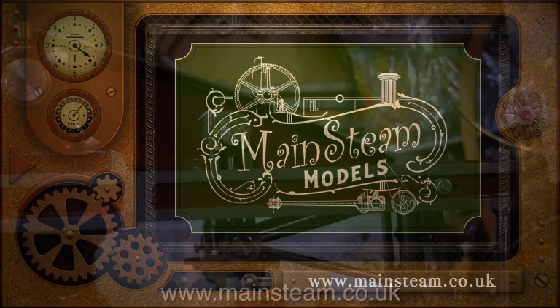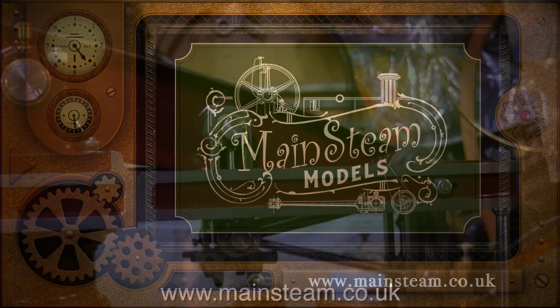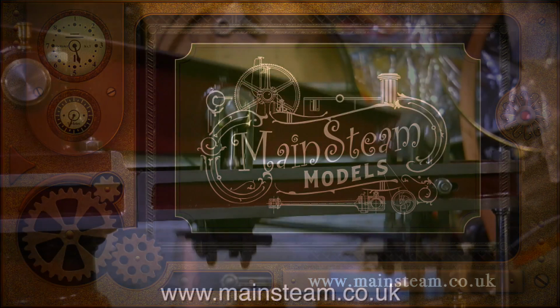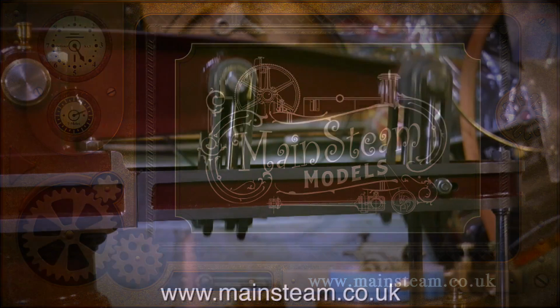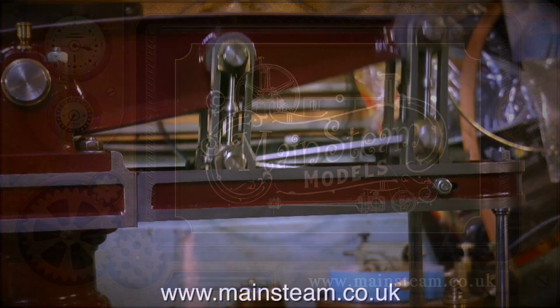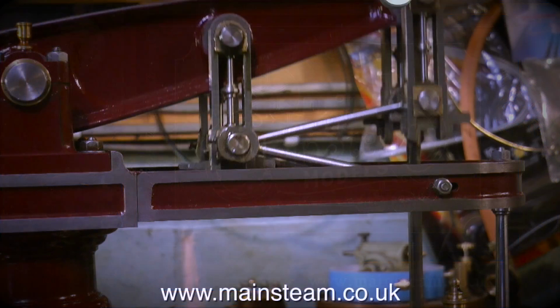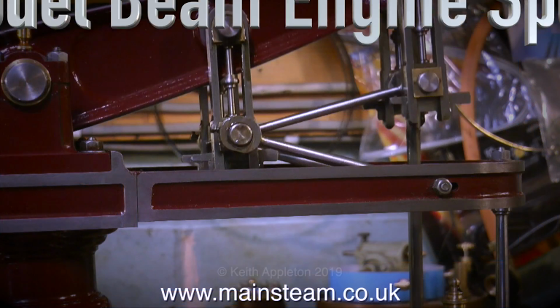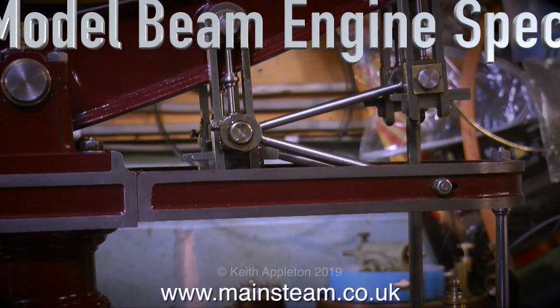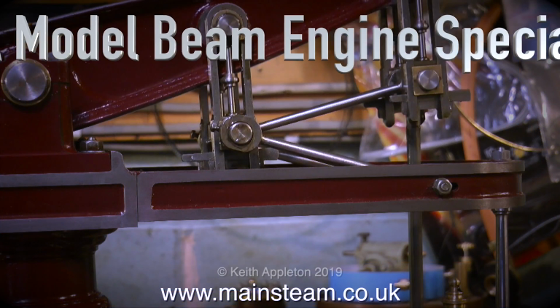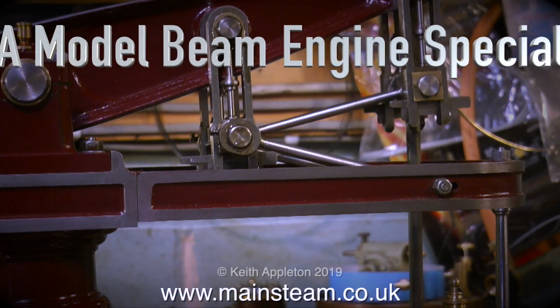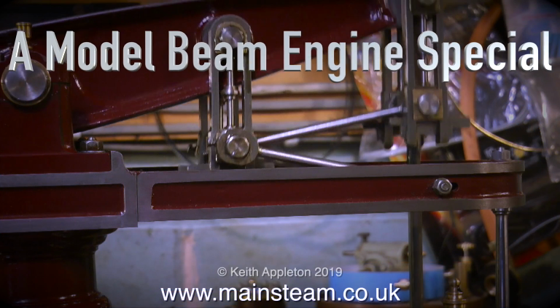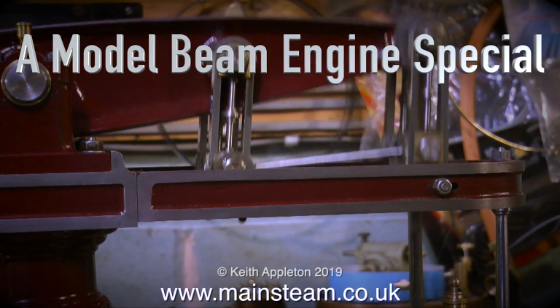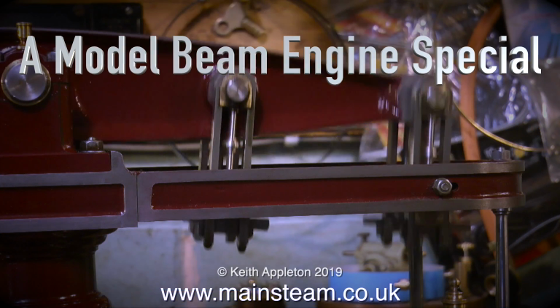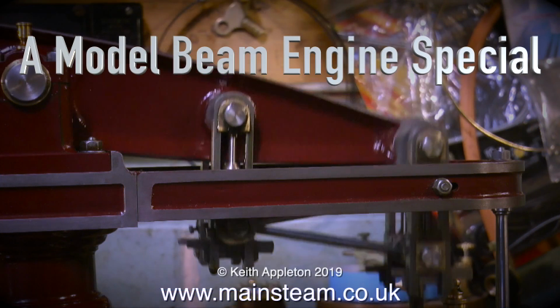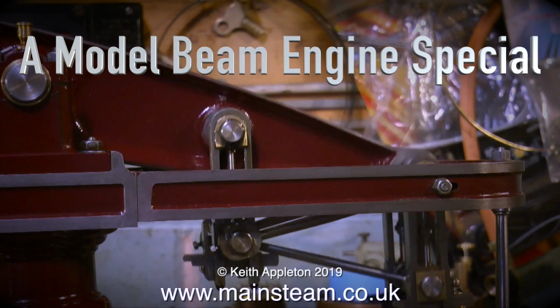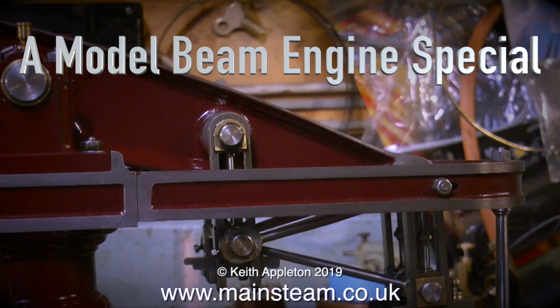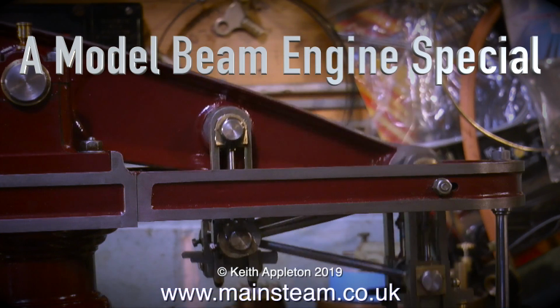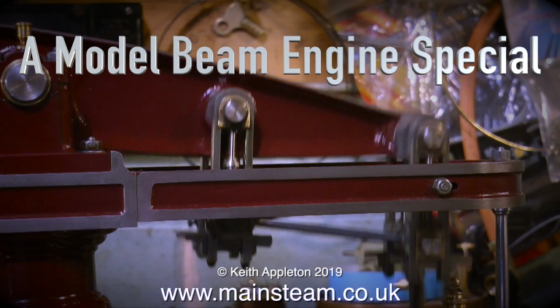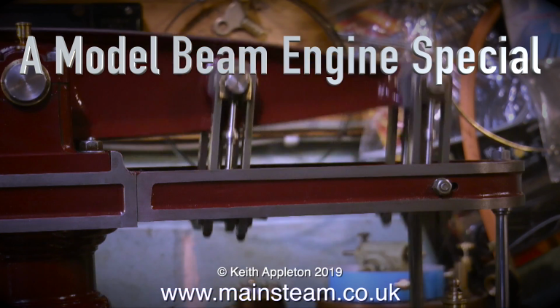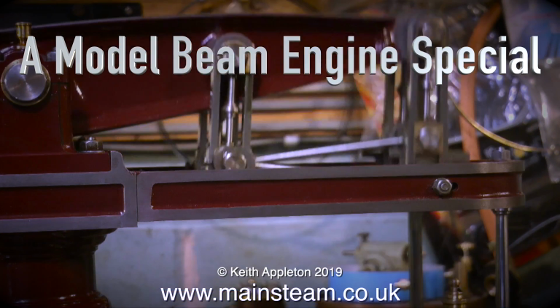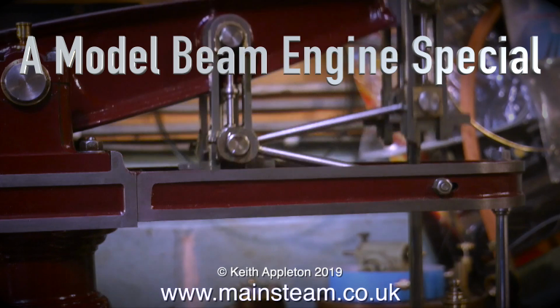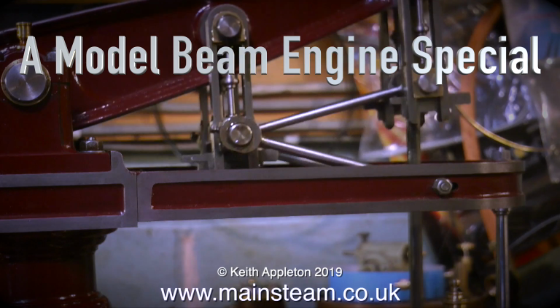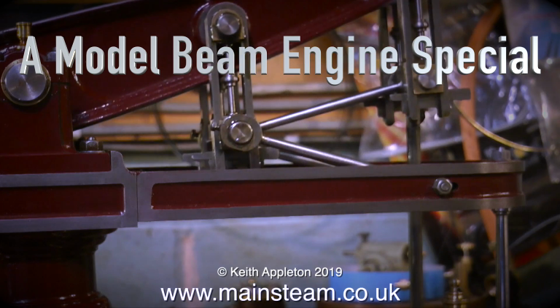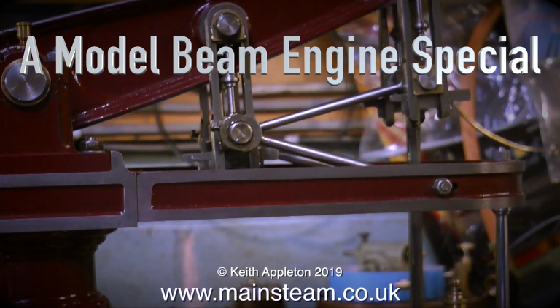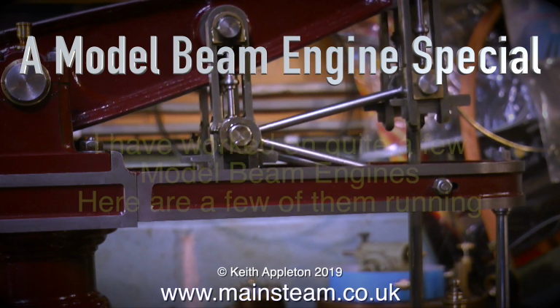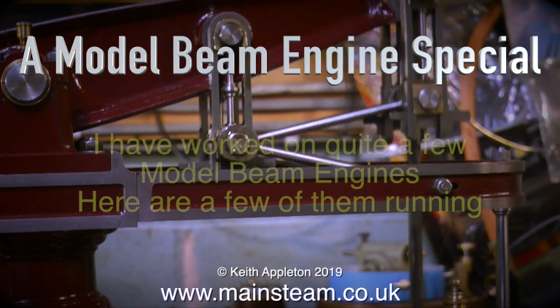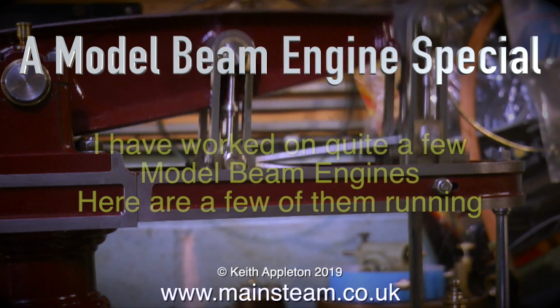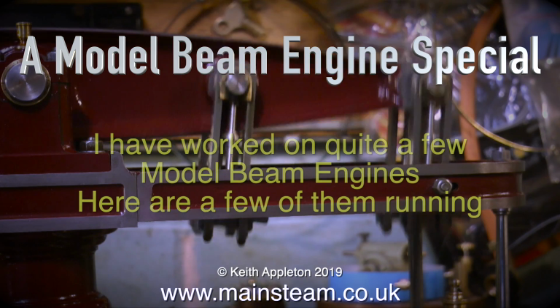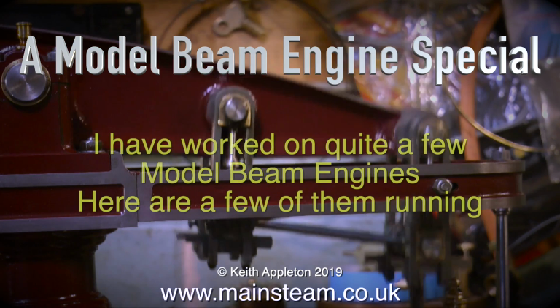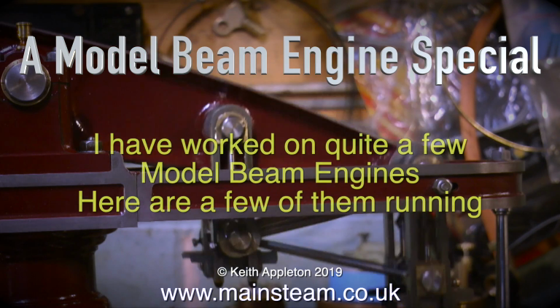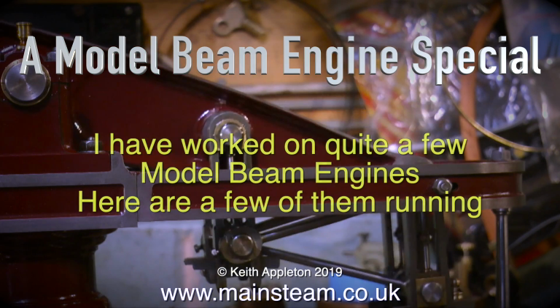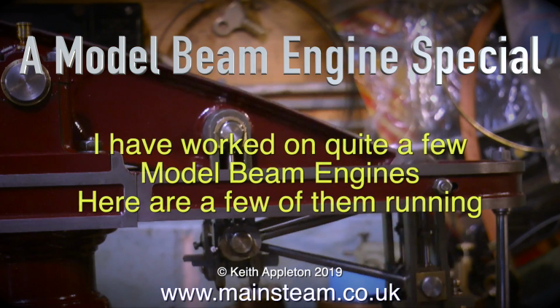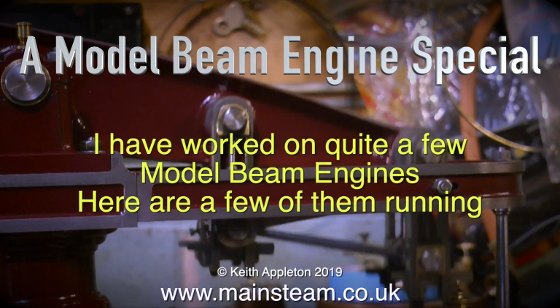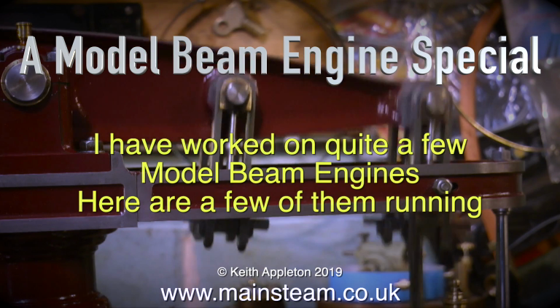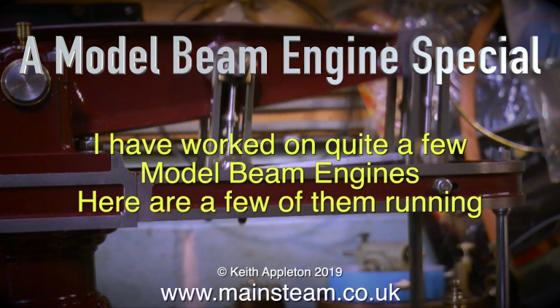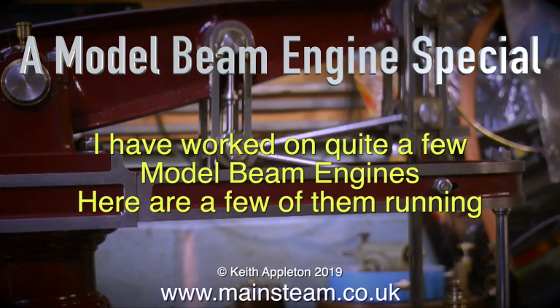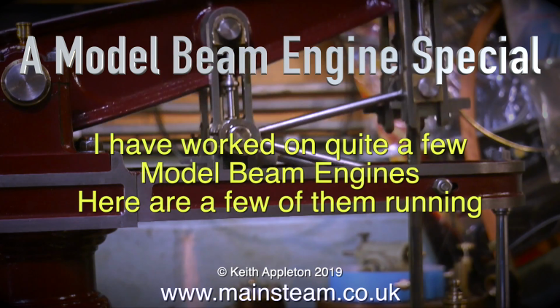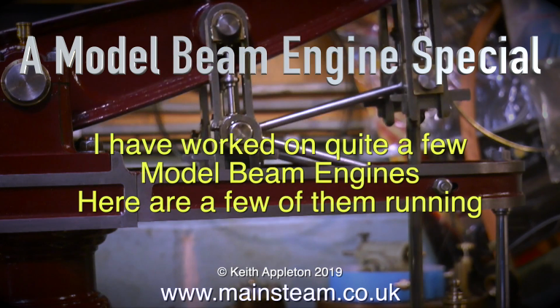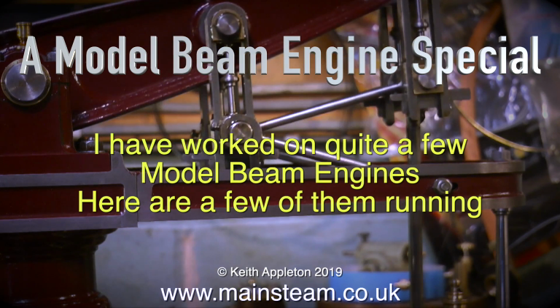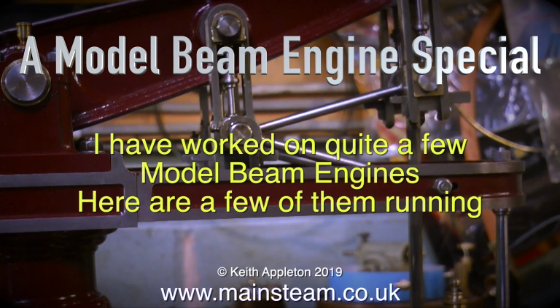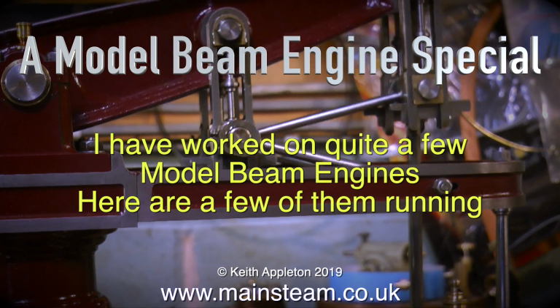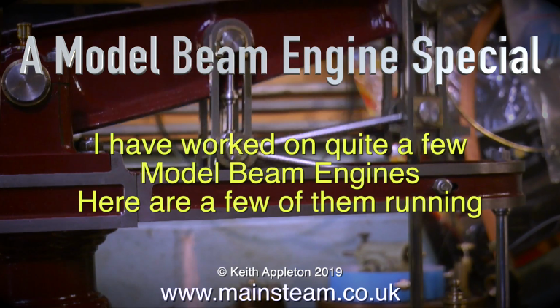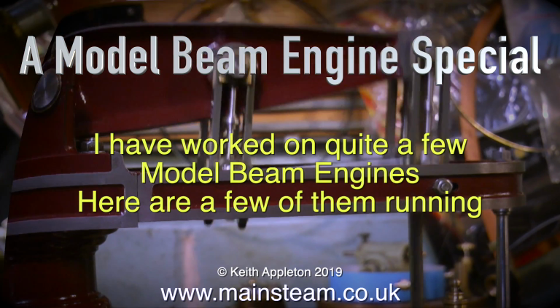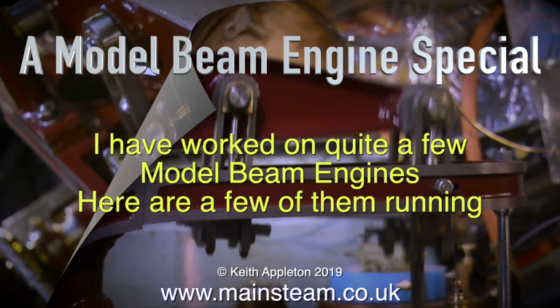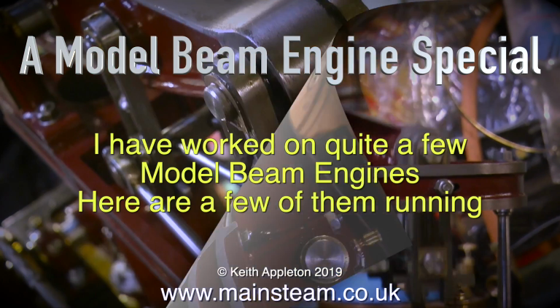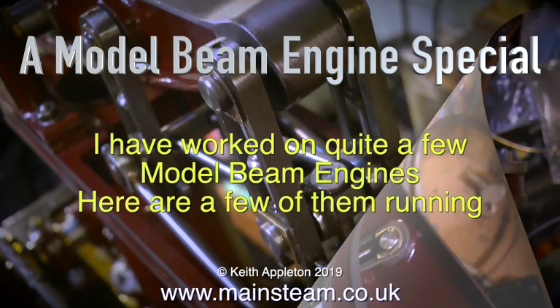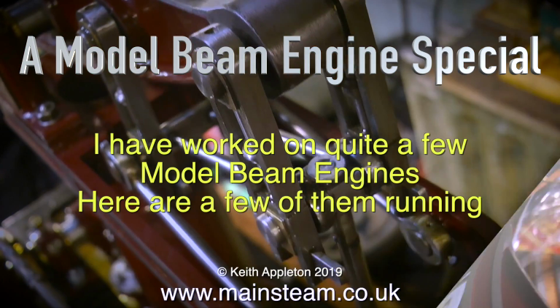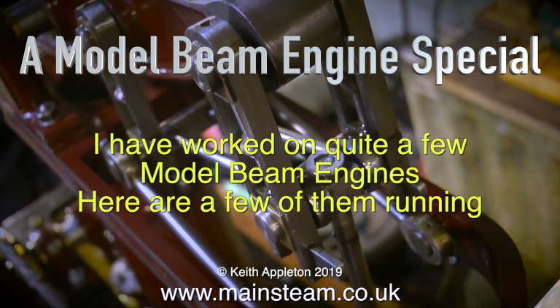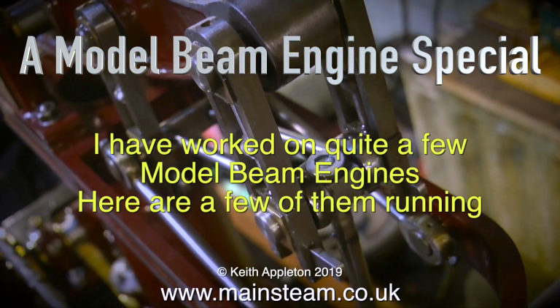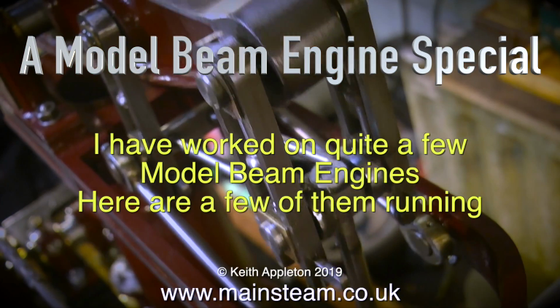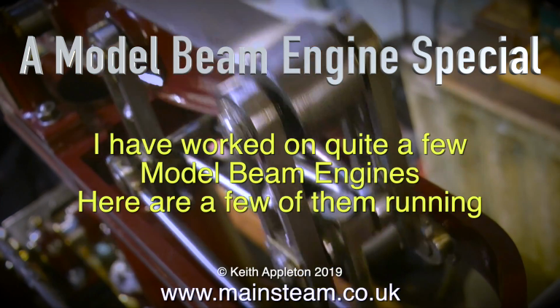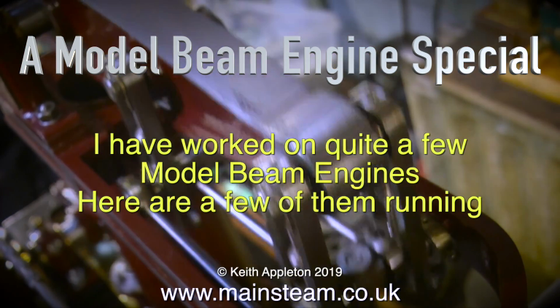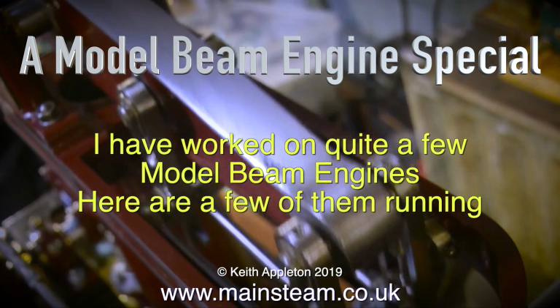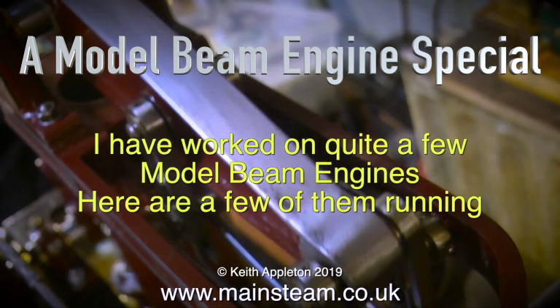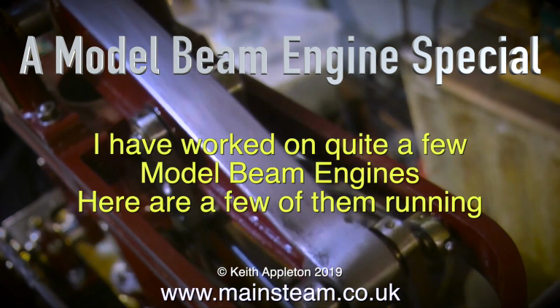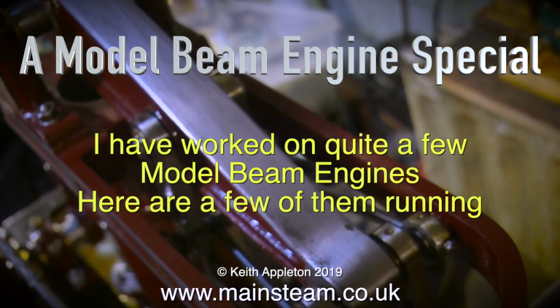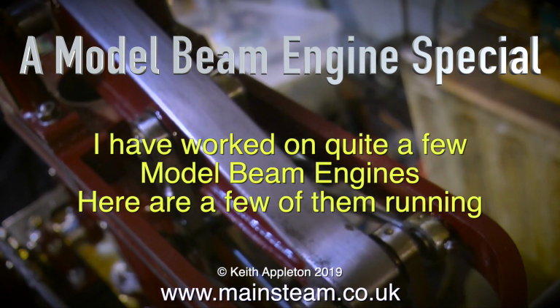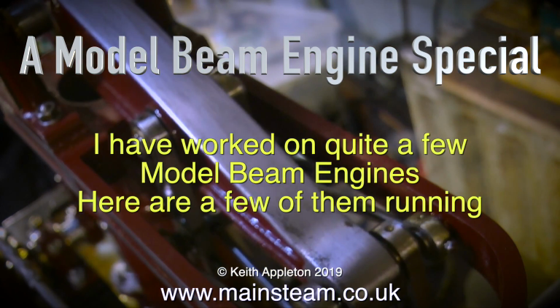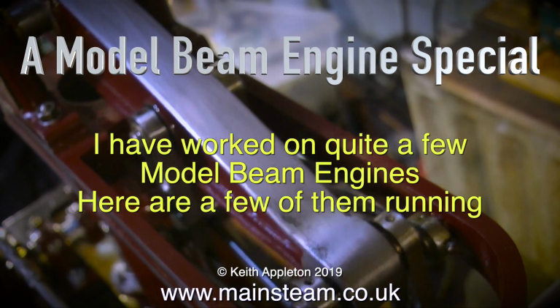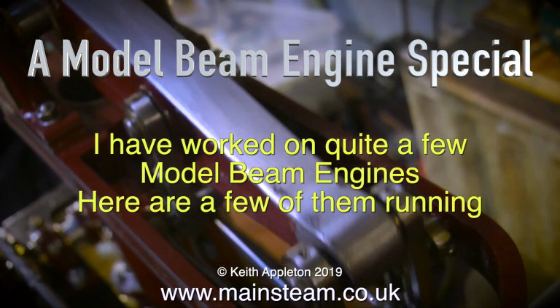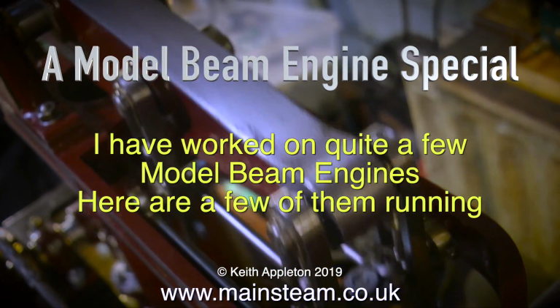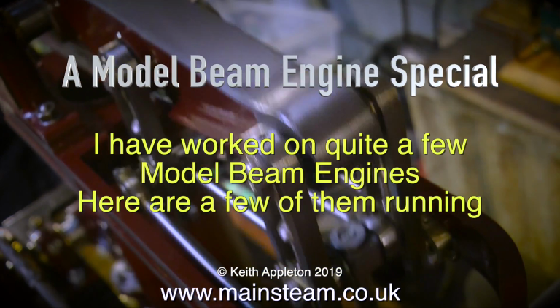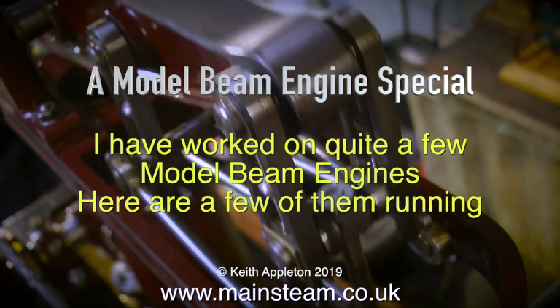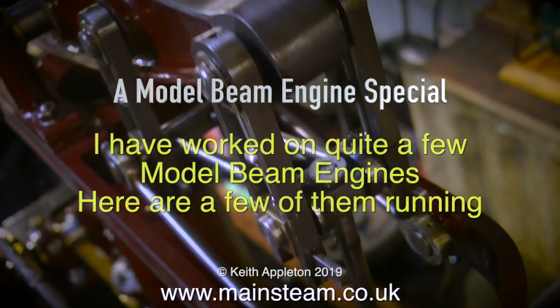I was asked by a viewer if I could put up a compilation video all about beam engines, and here it is — a model beam engine special.